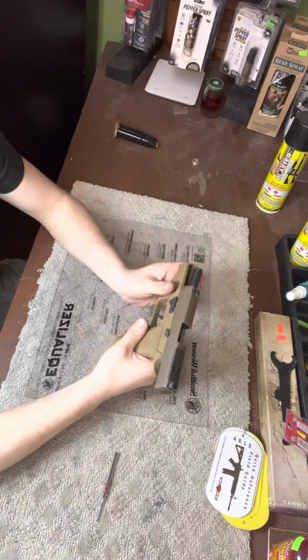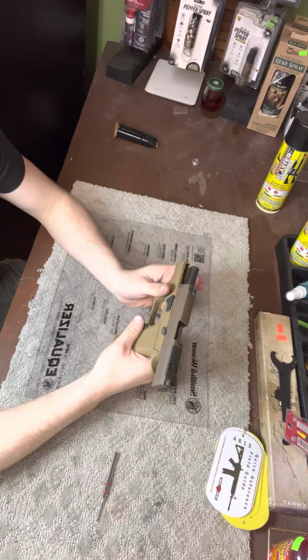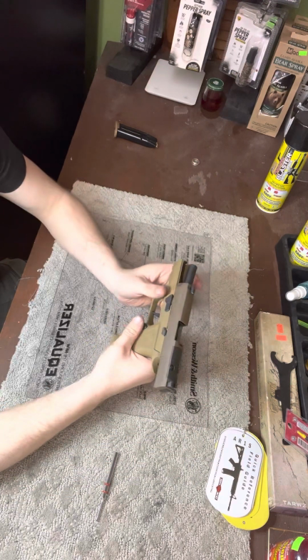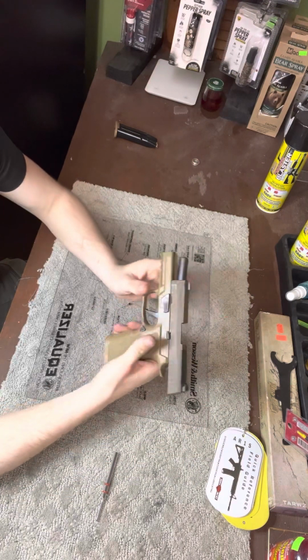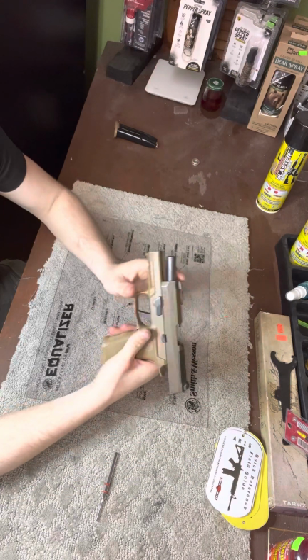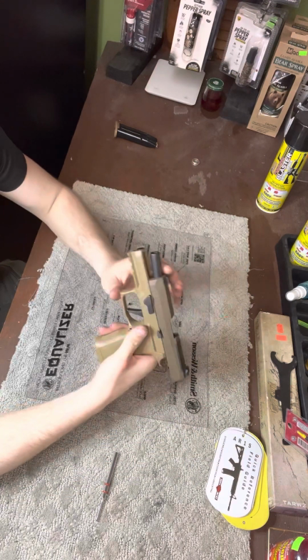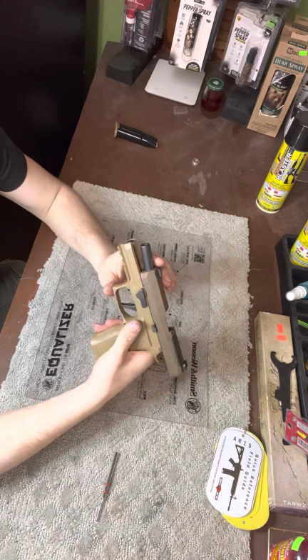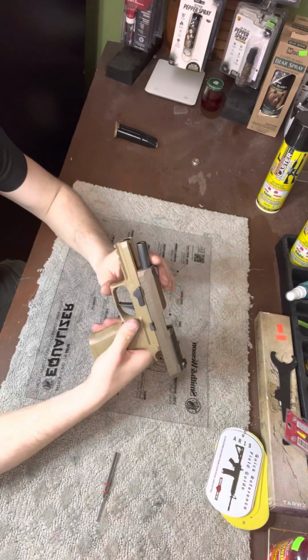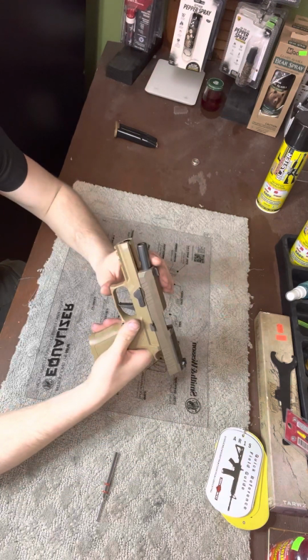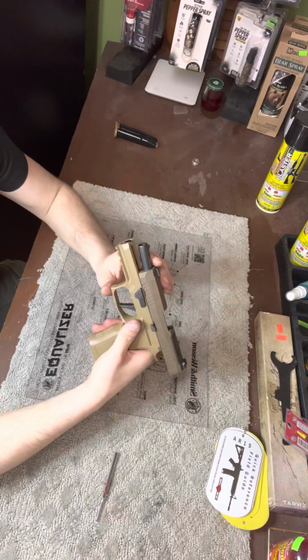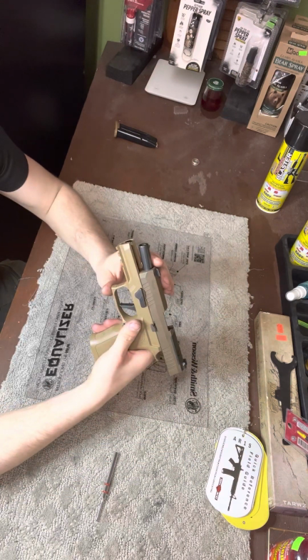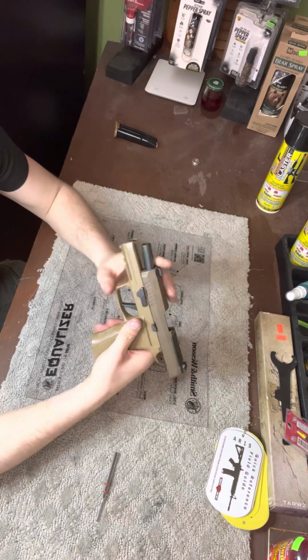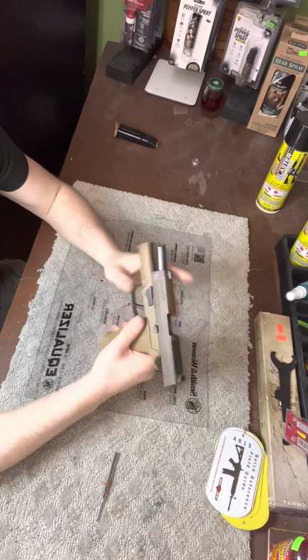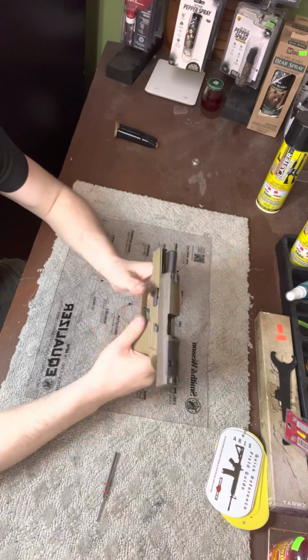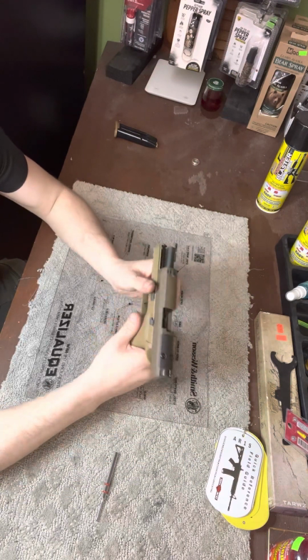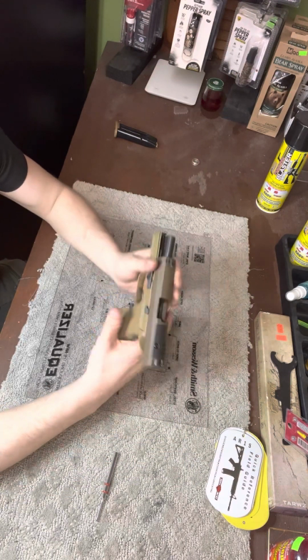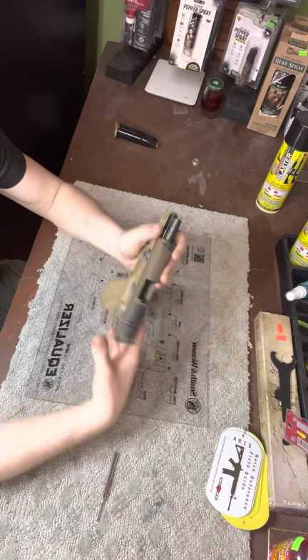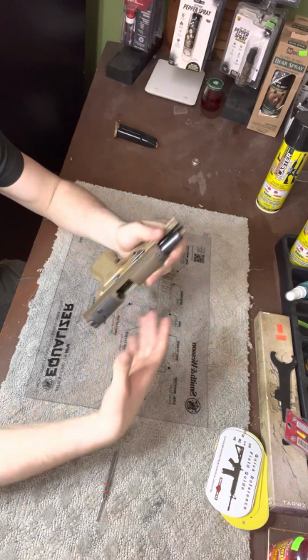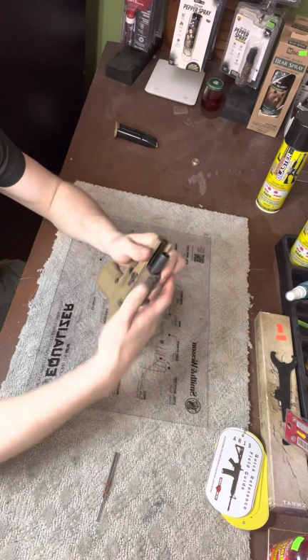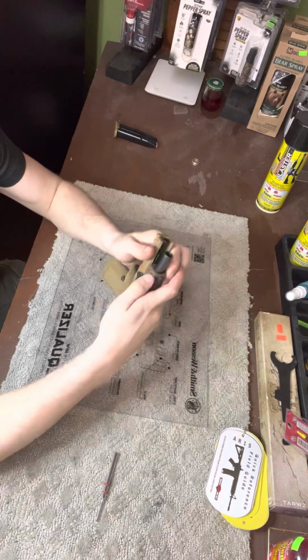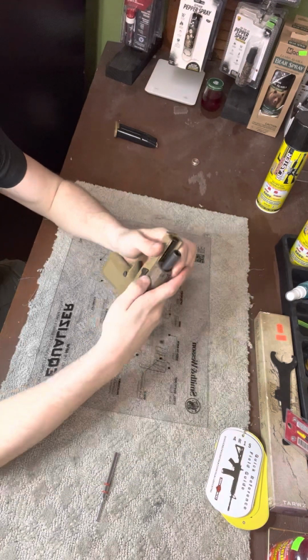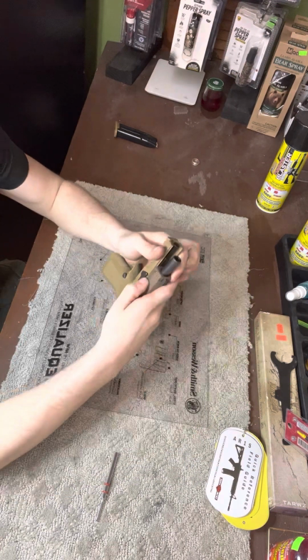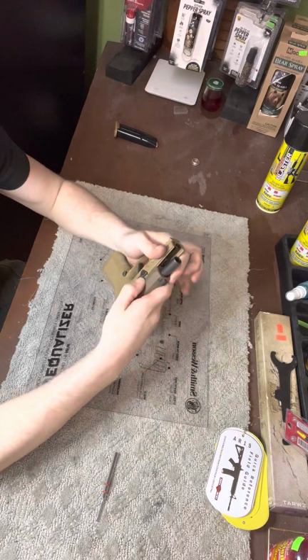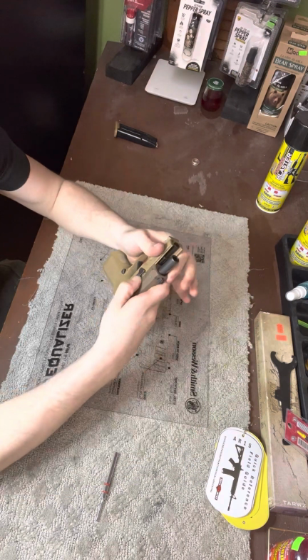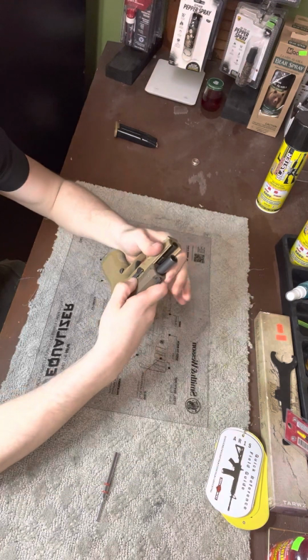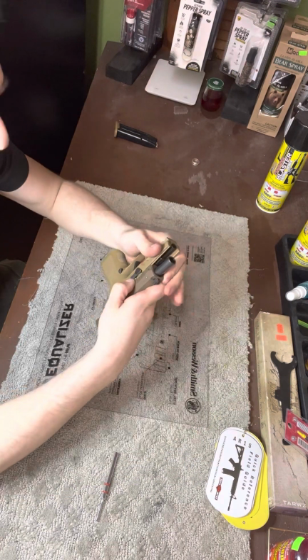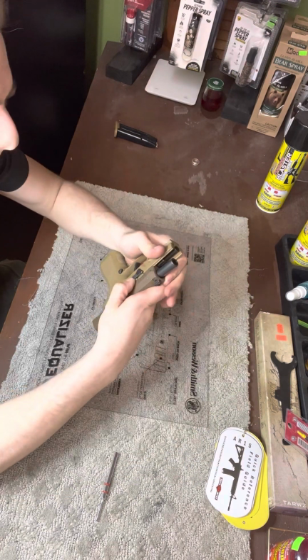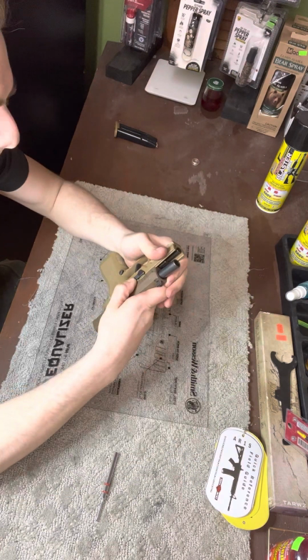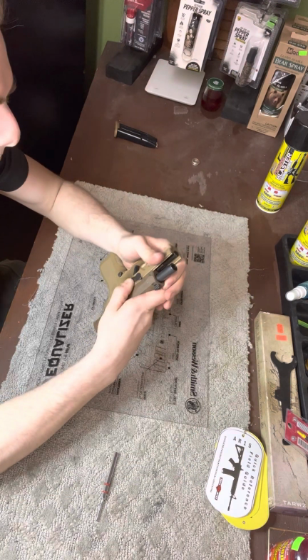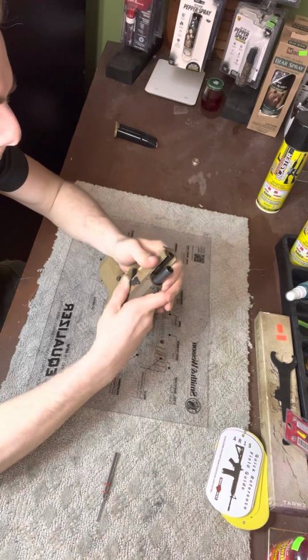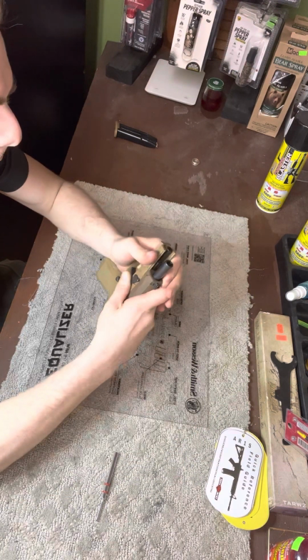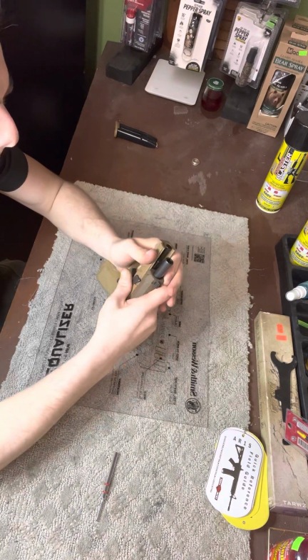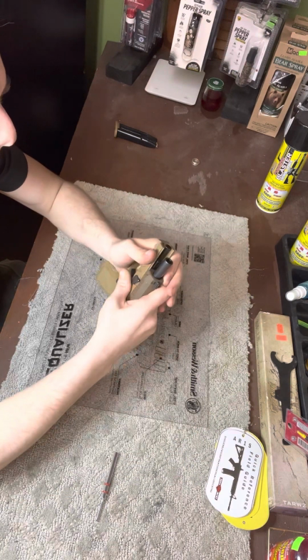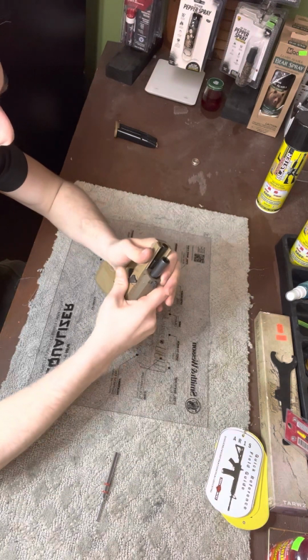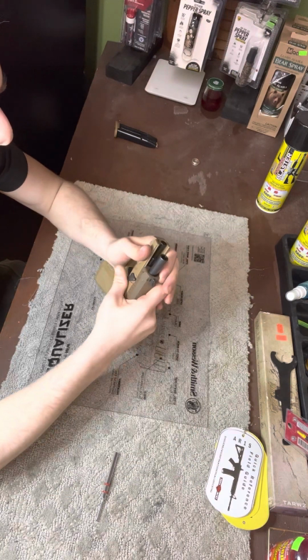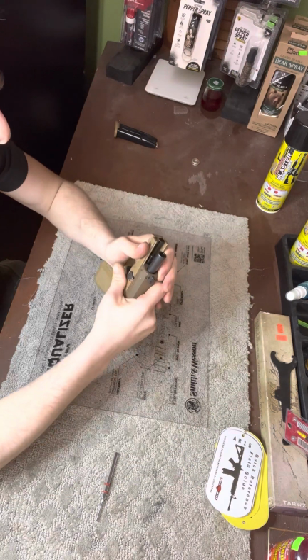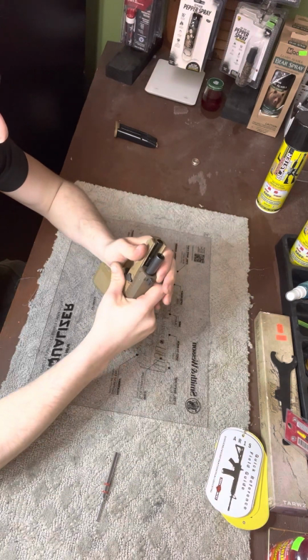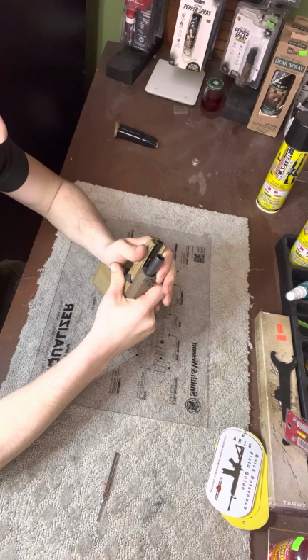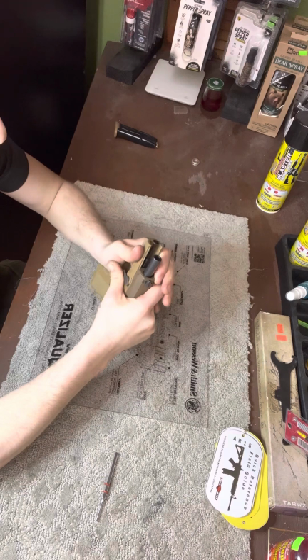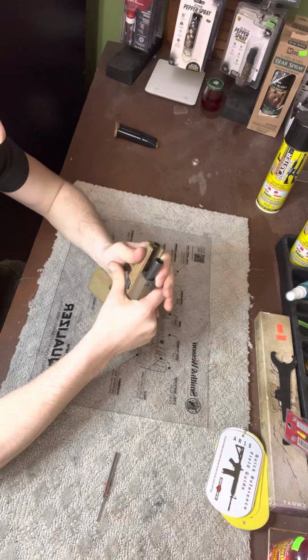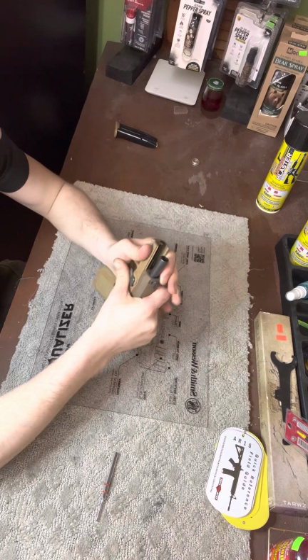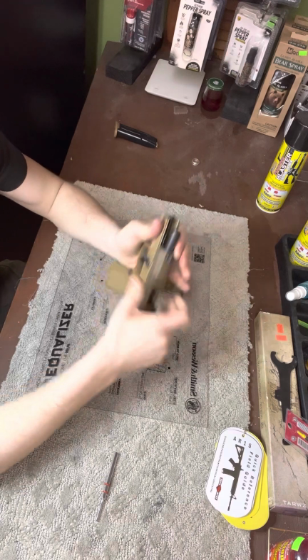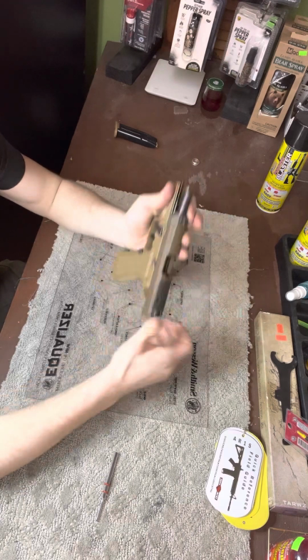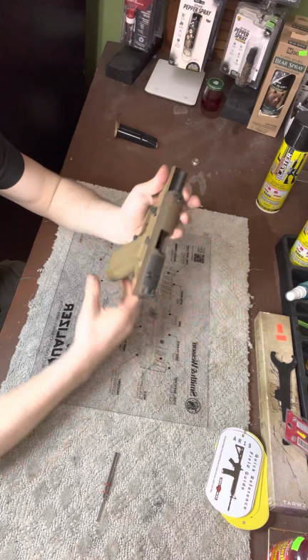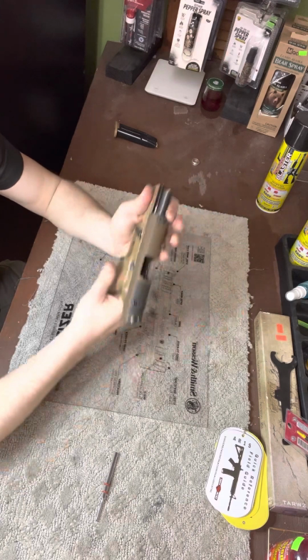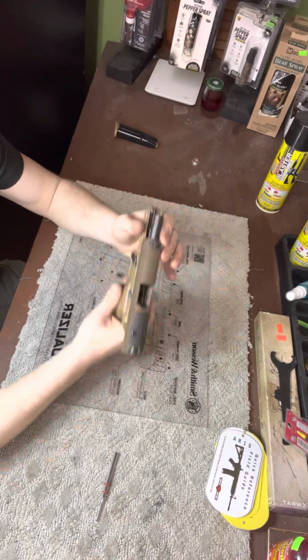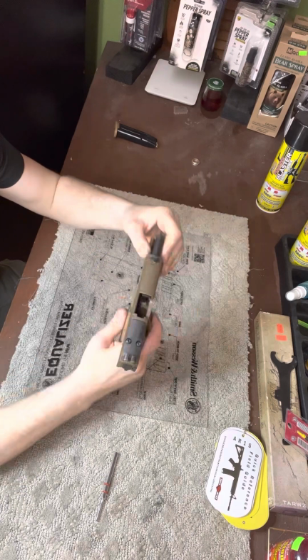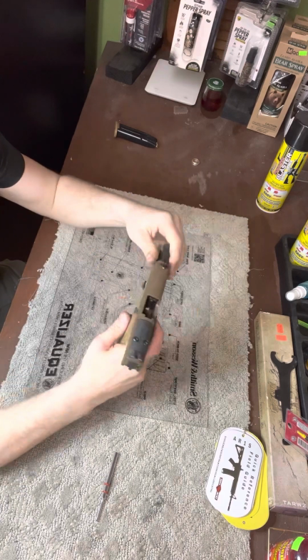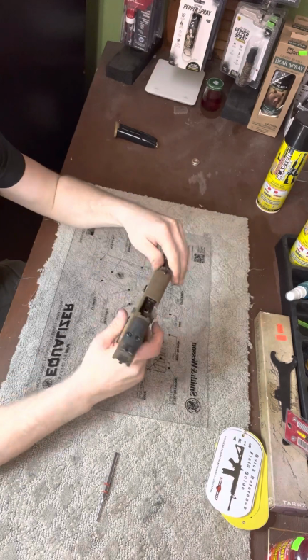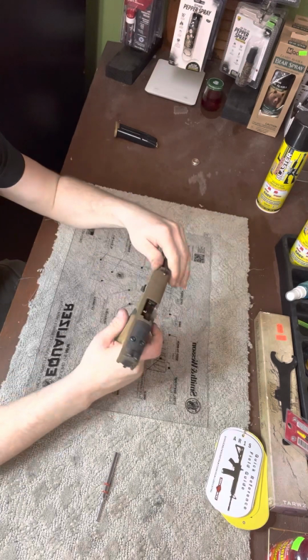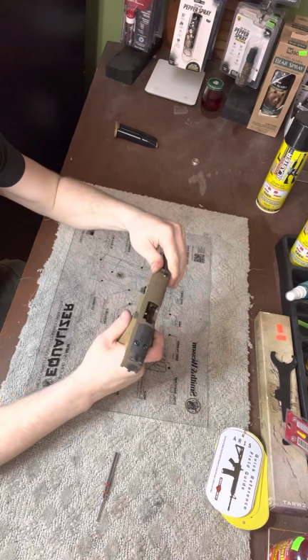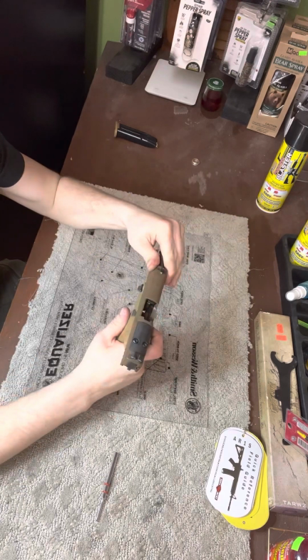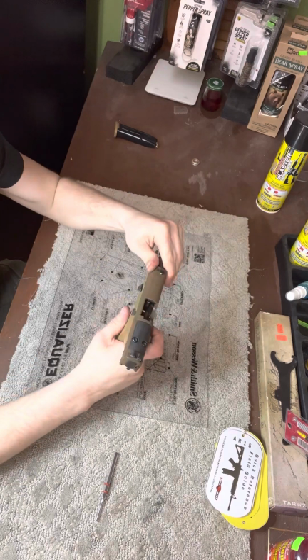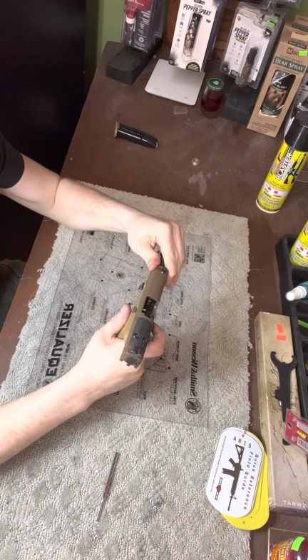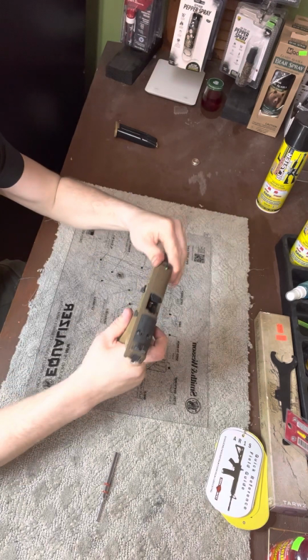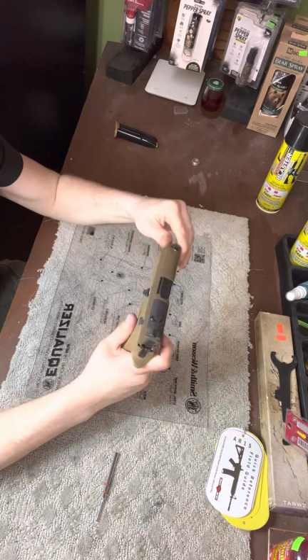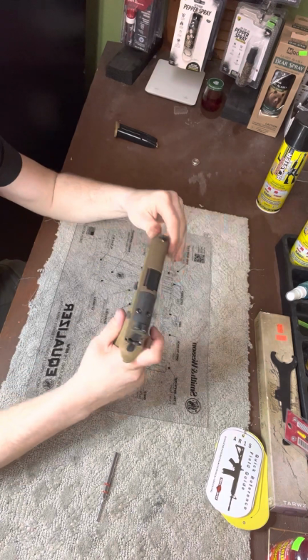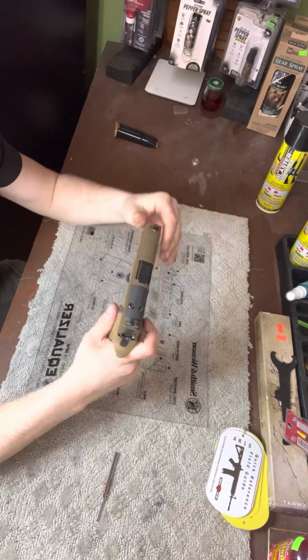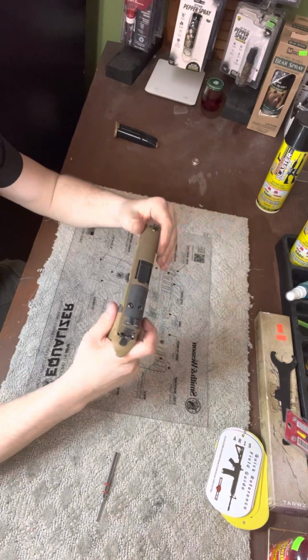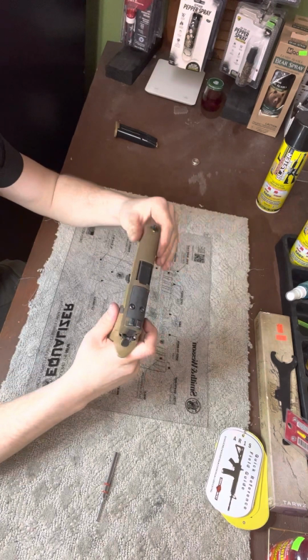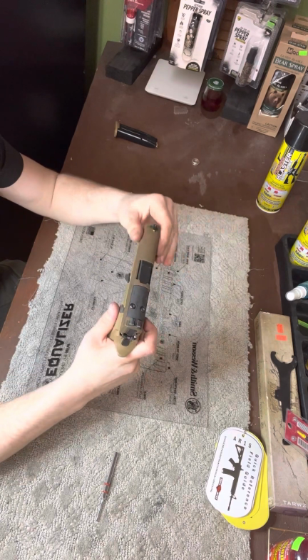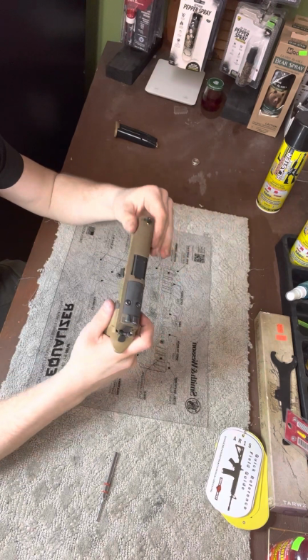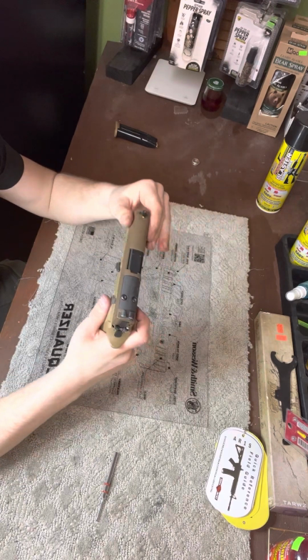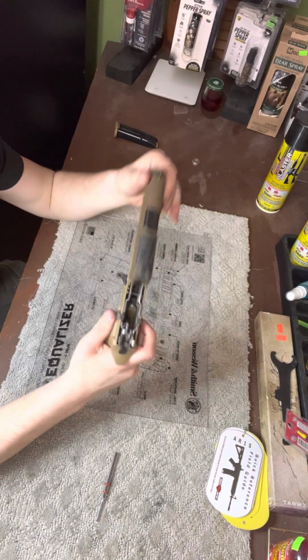After that you're gonna get your takedown pin. You're gonna push down on your takedown pin and then pull back on your slide — your slide comes right off.